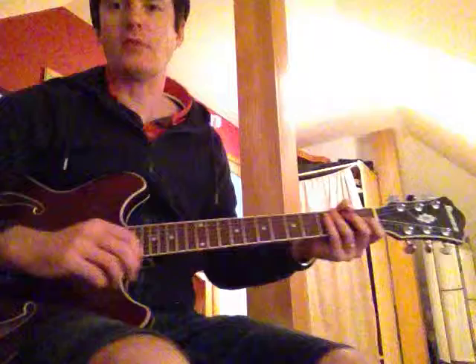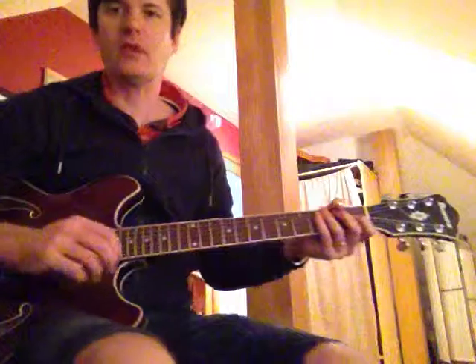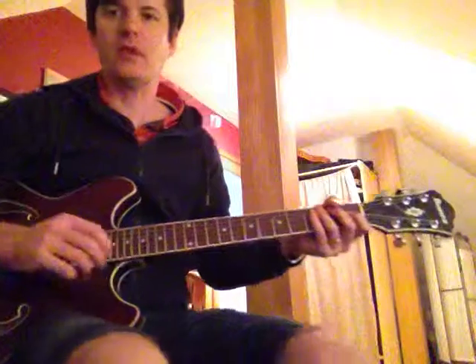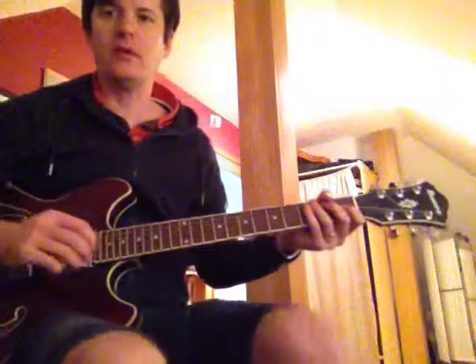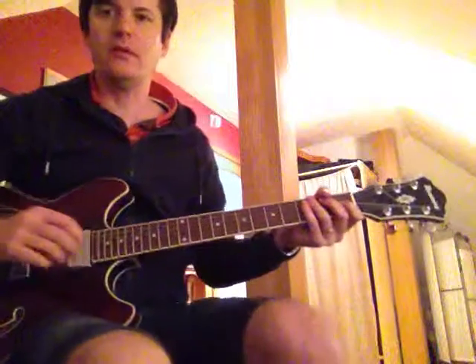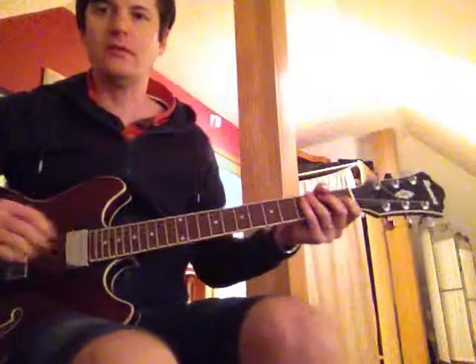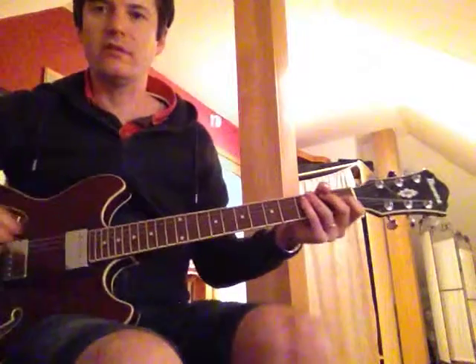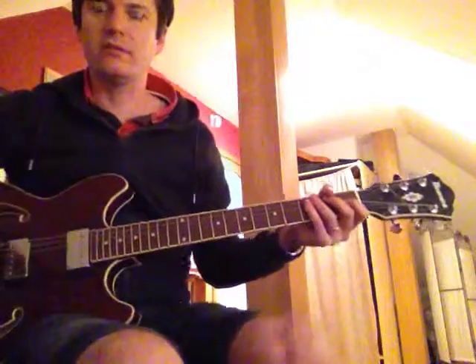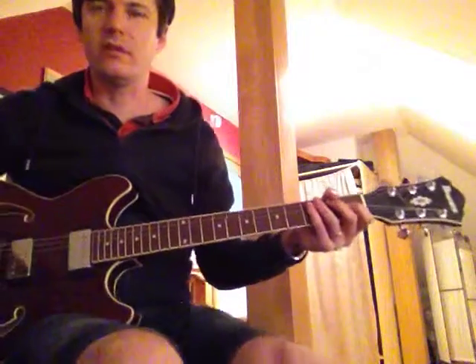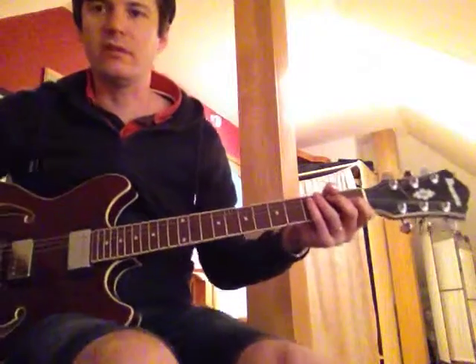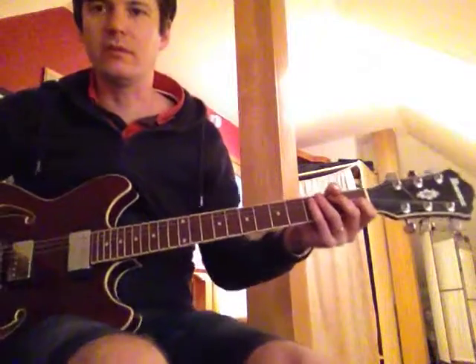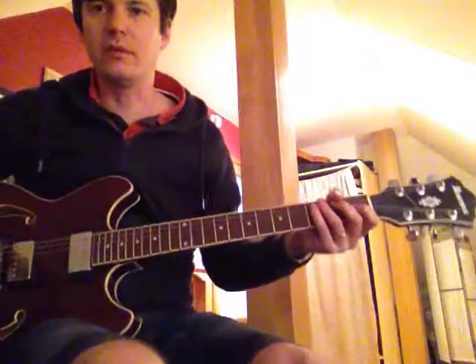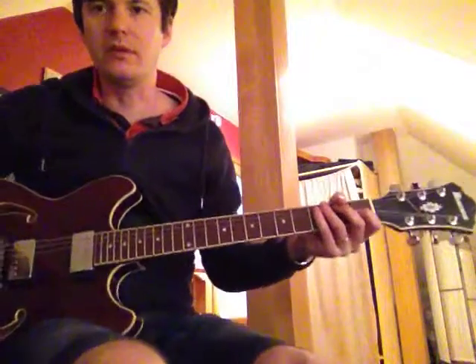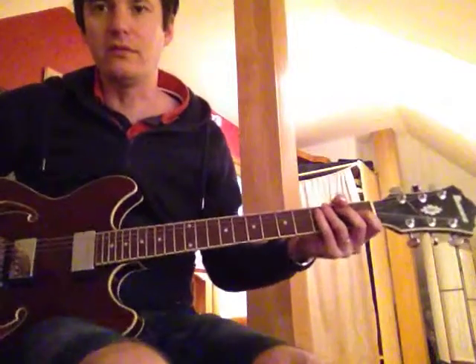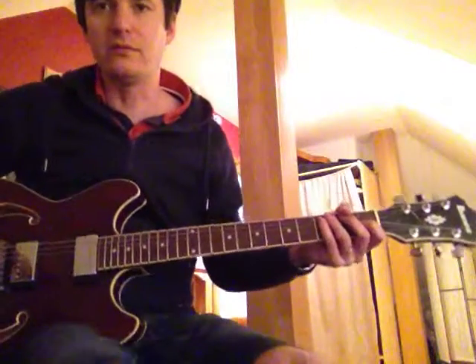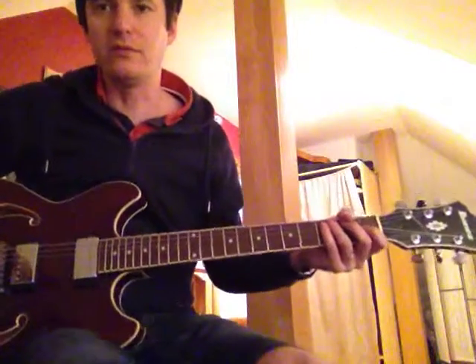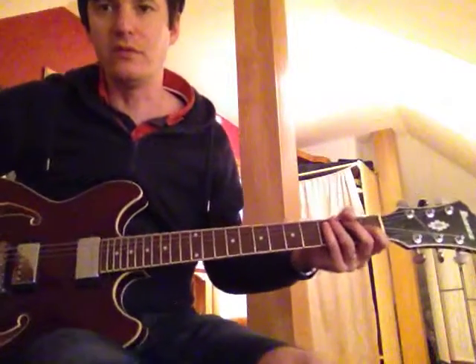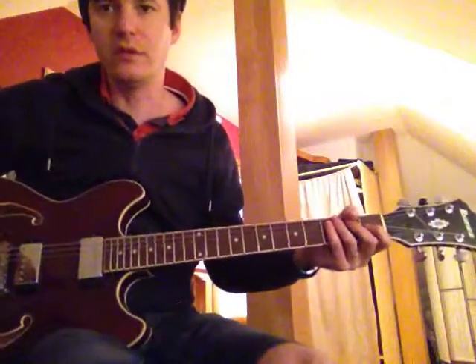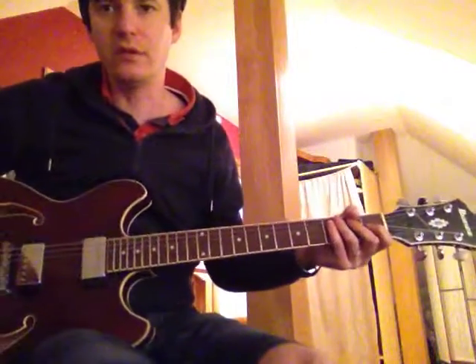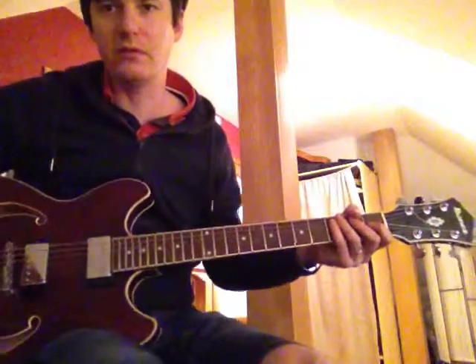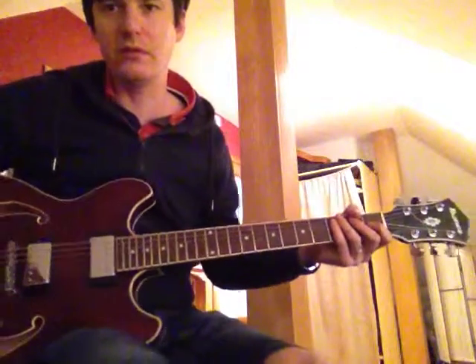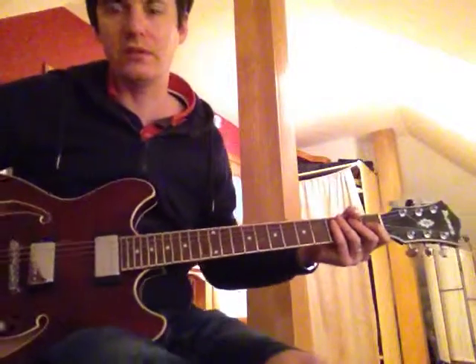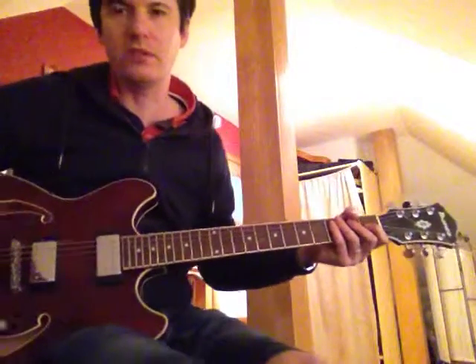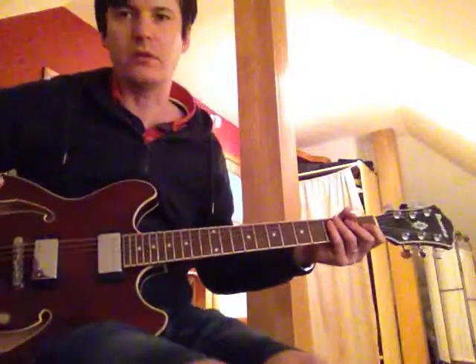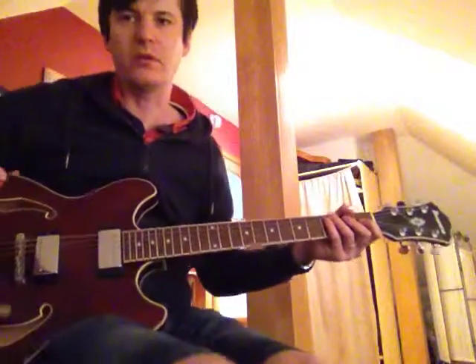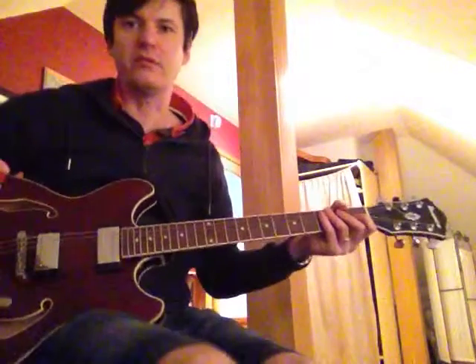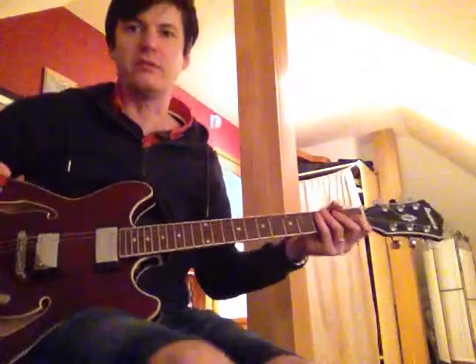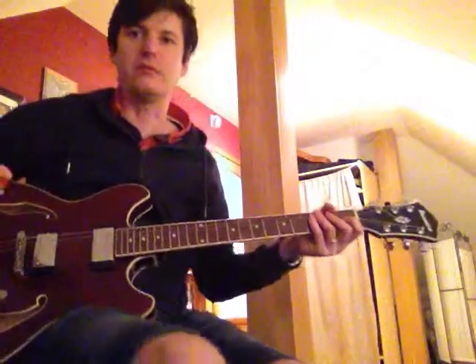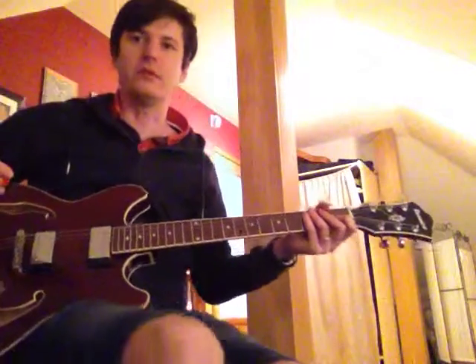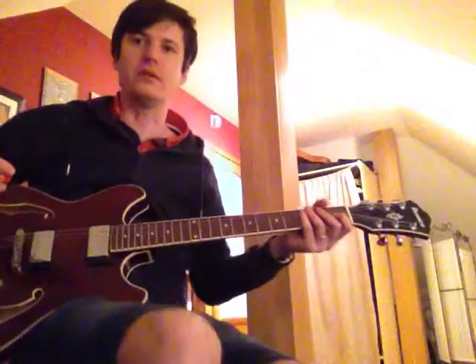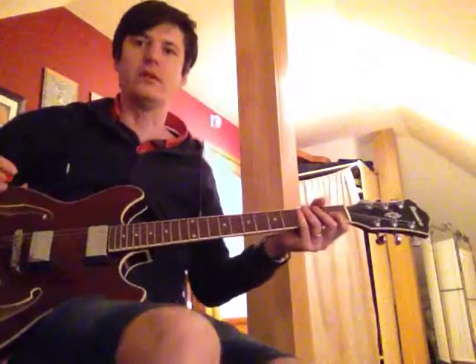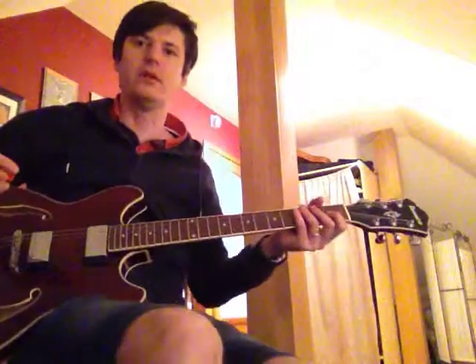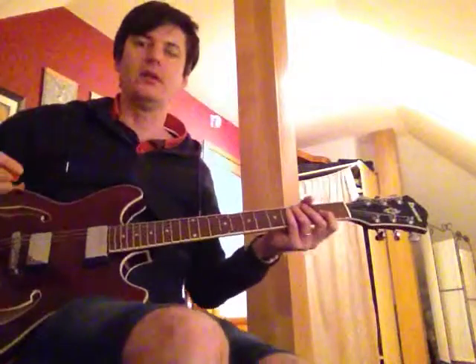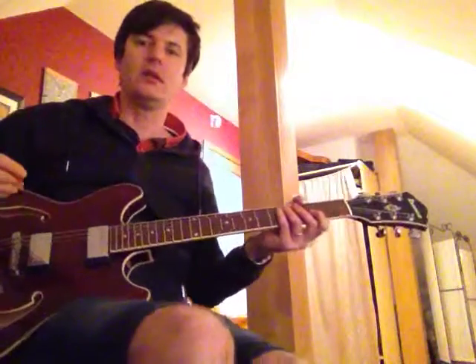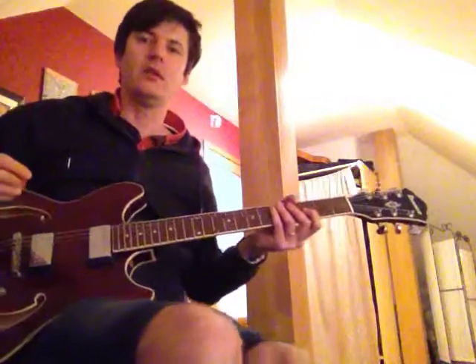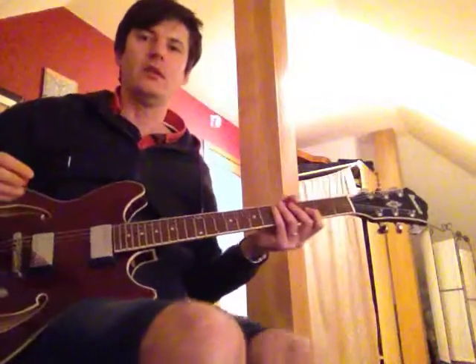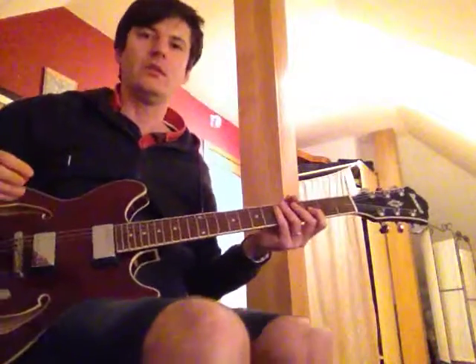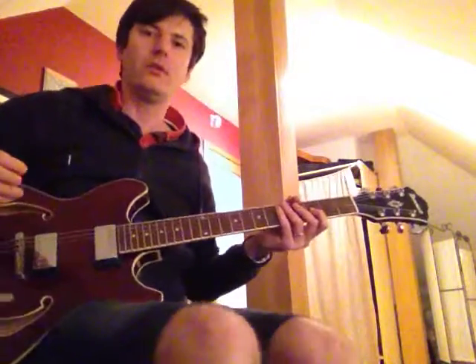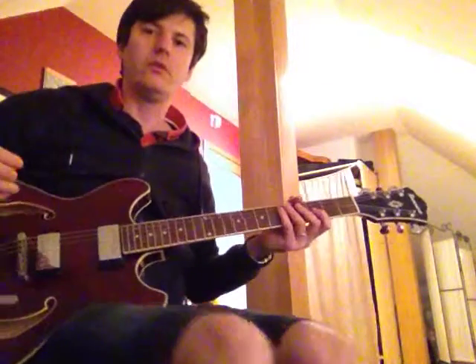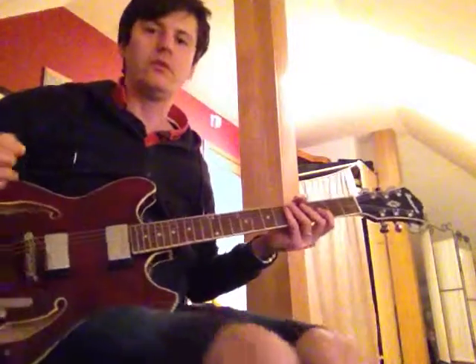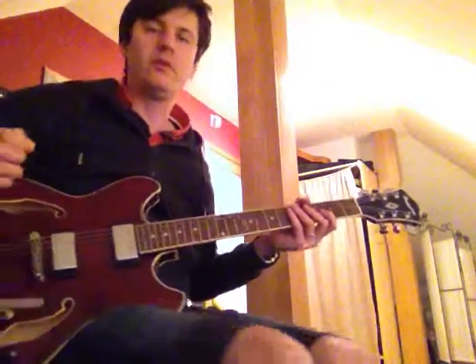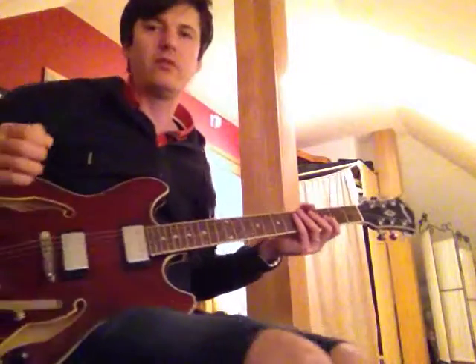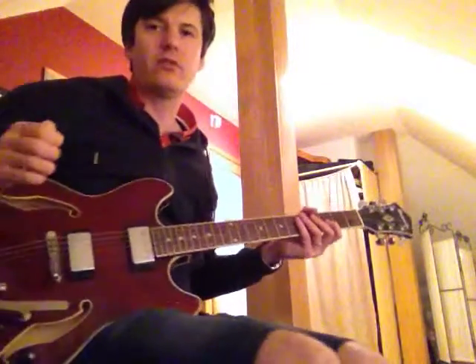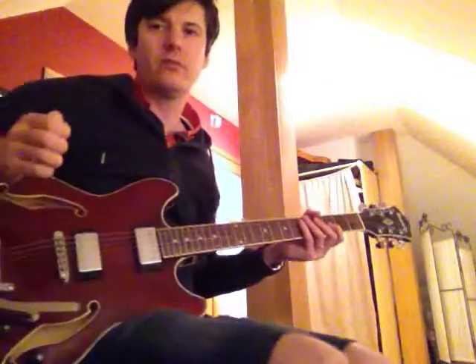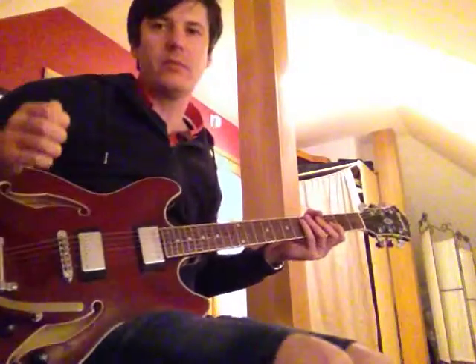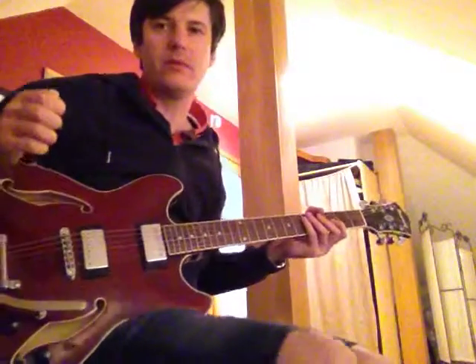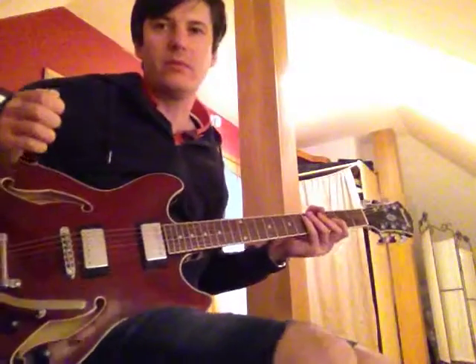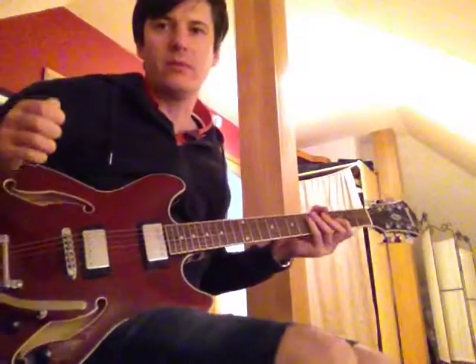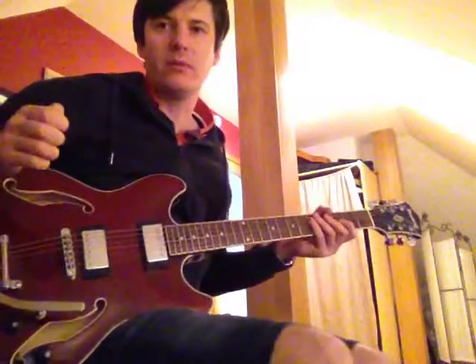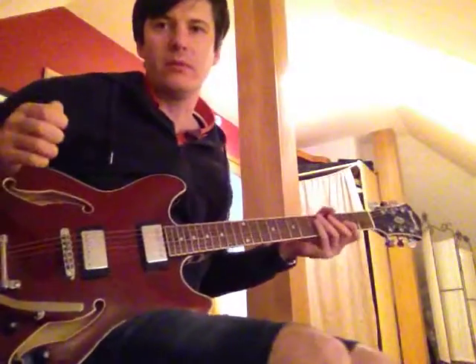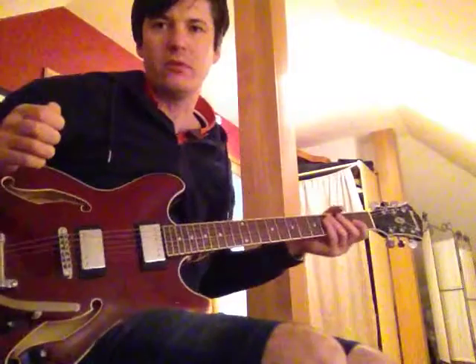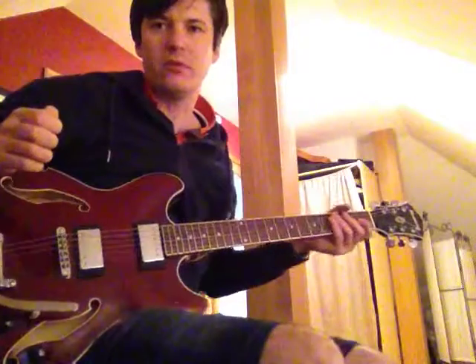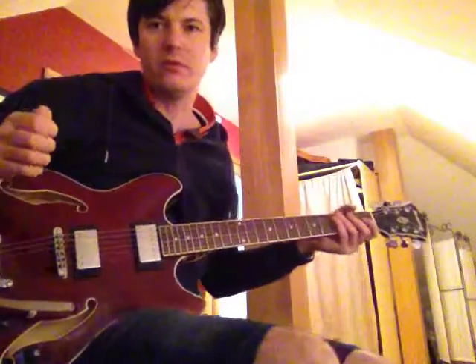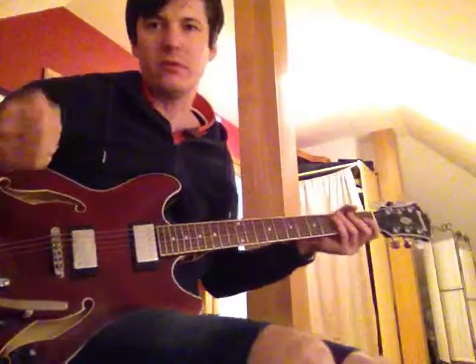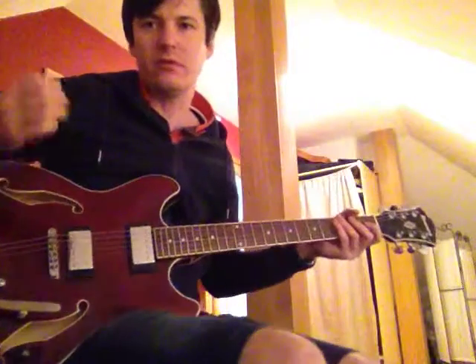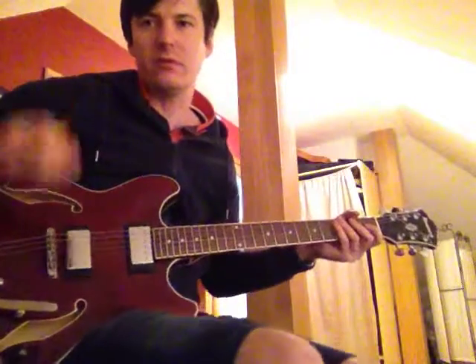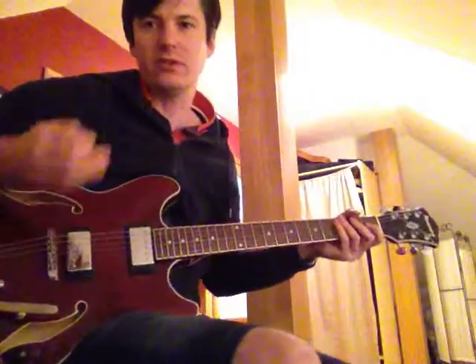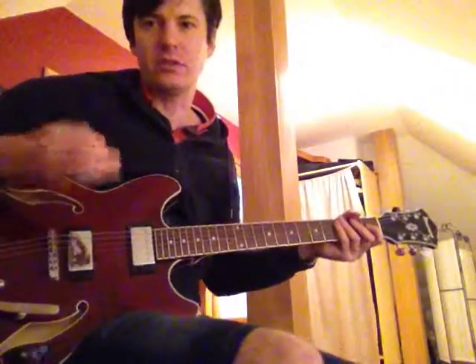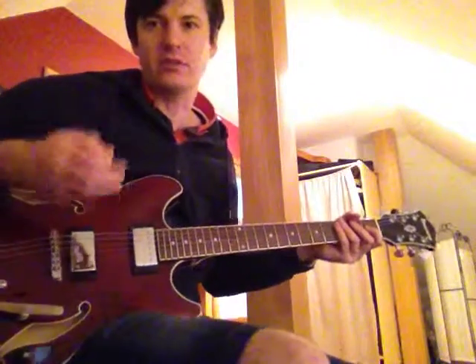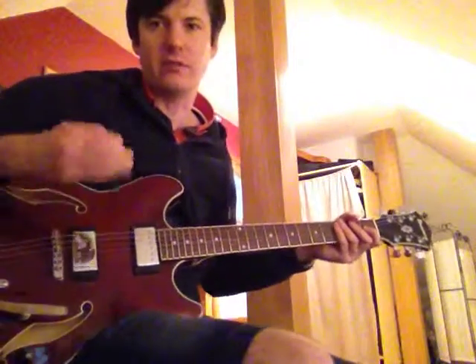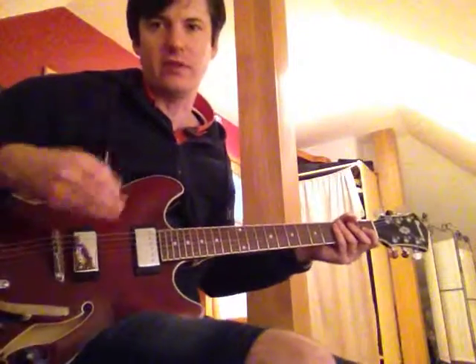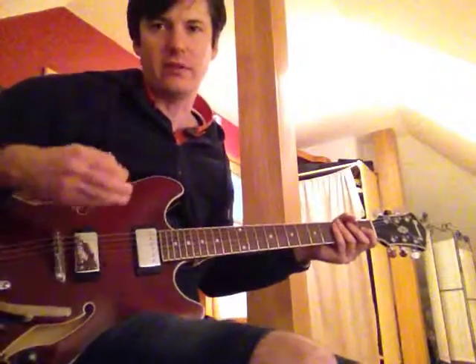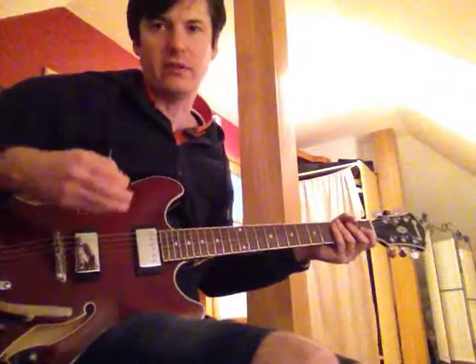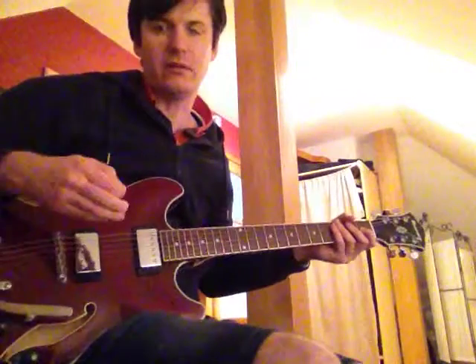Here's how to play Suede 'Moving.' It's actually quite a simple one. The most difficult bit, but maybe the most fun, is actually the right hand.